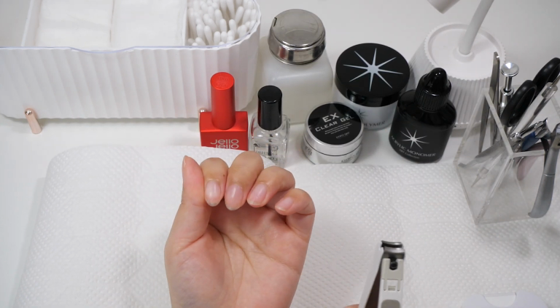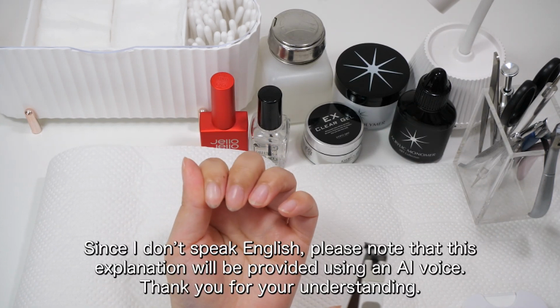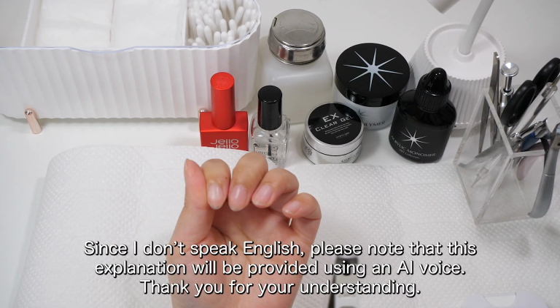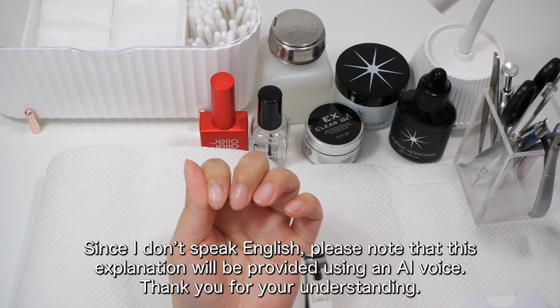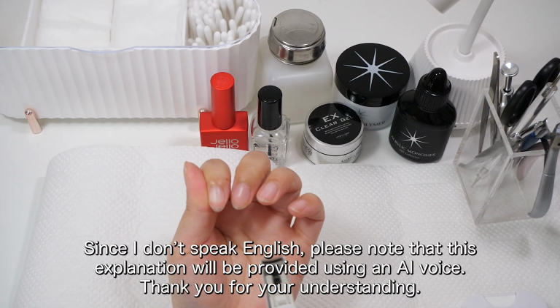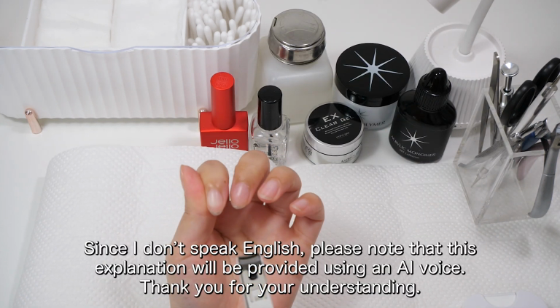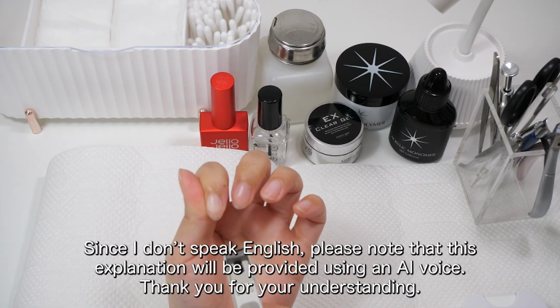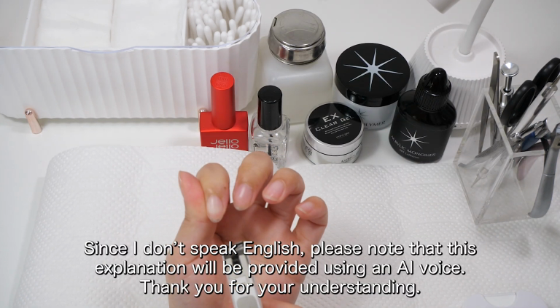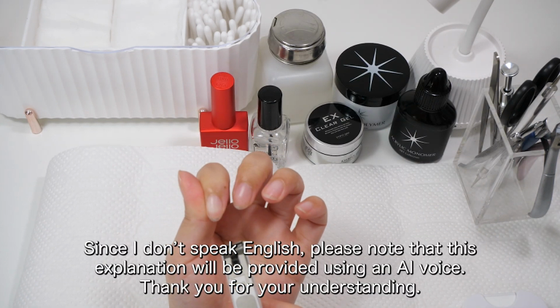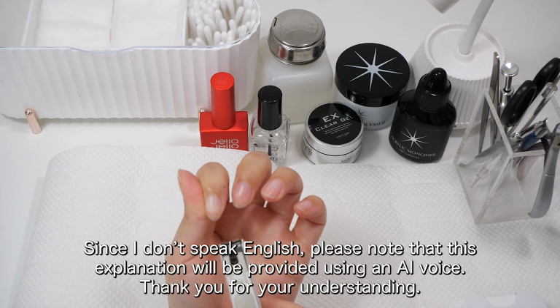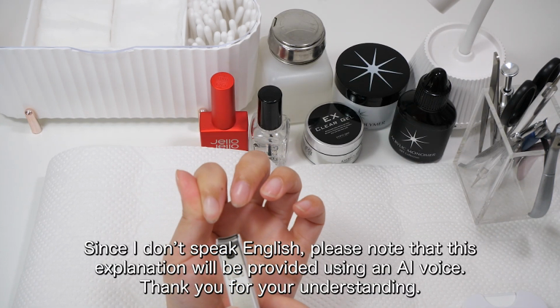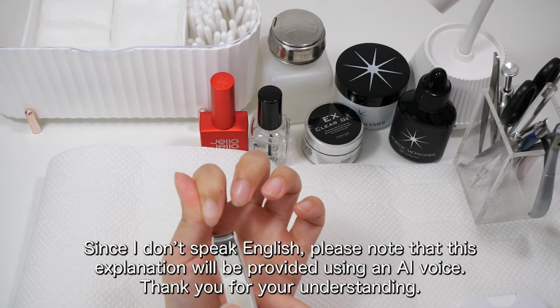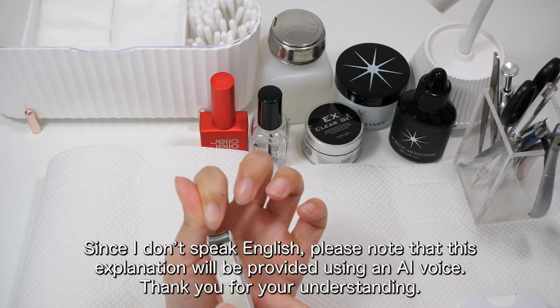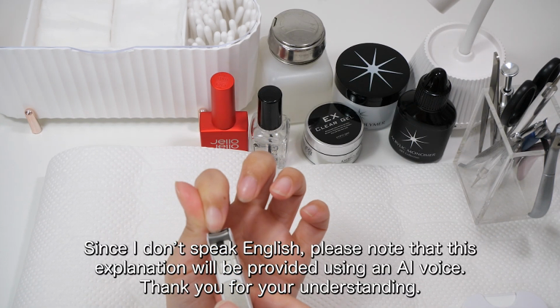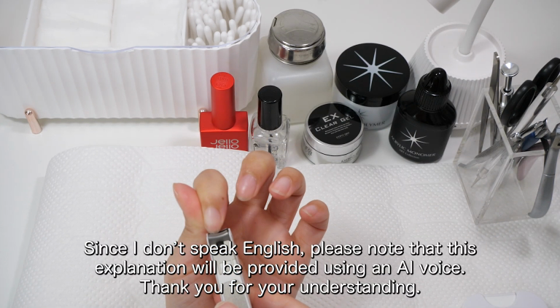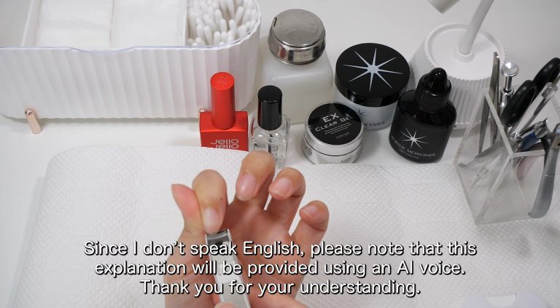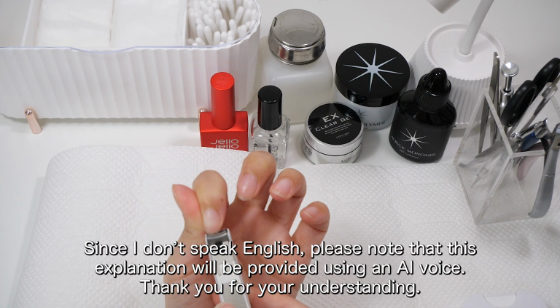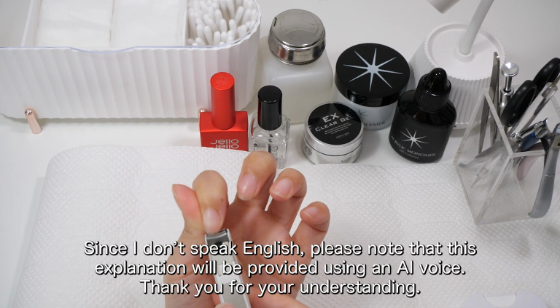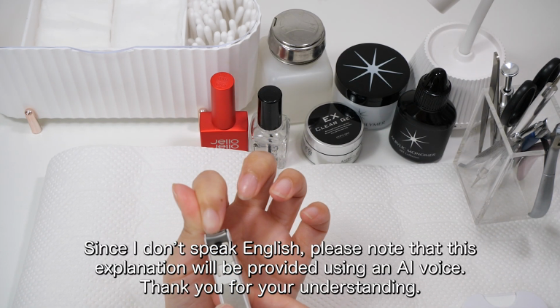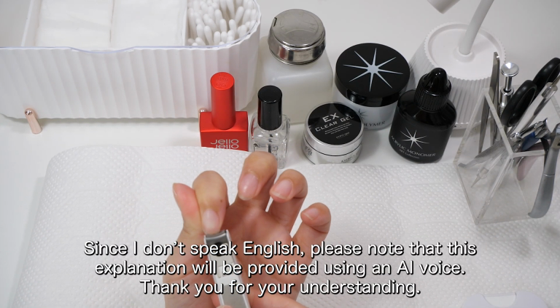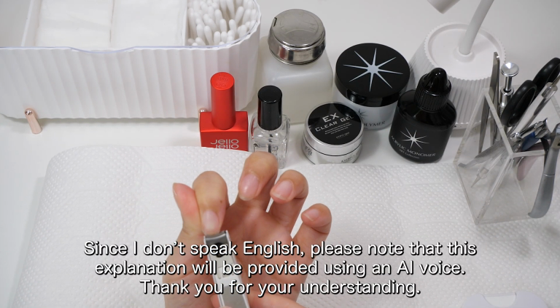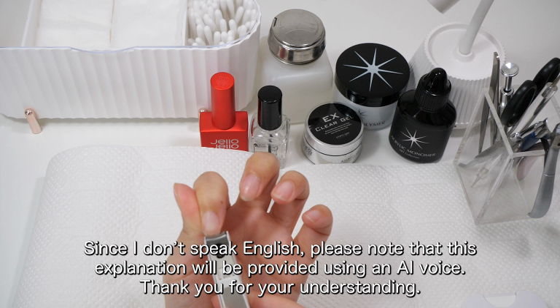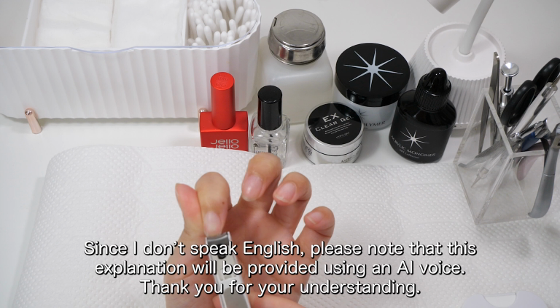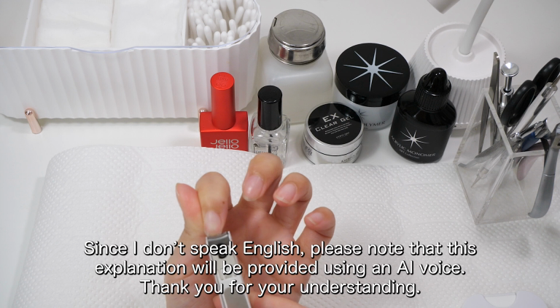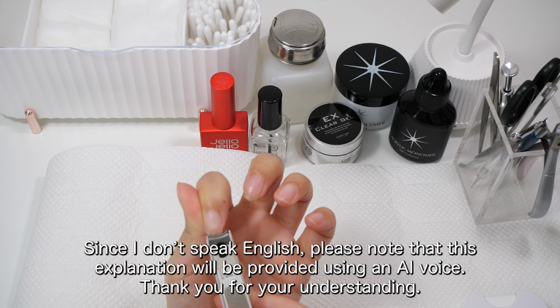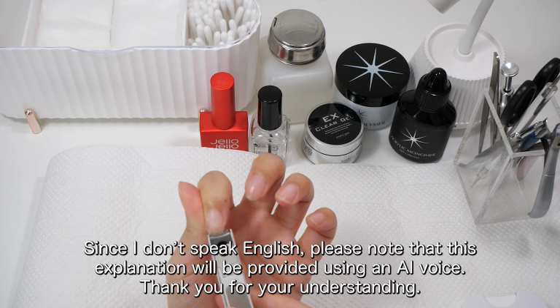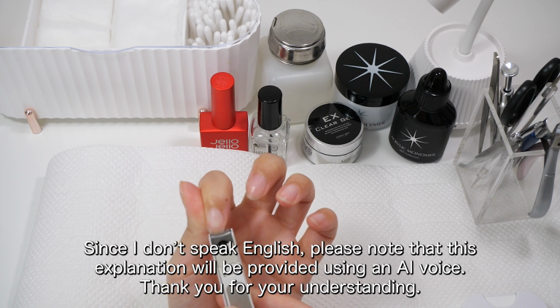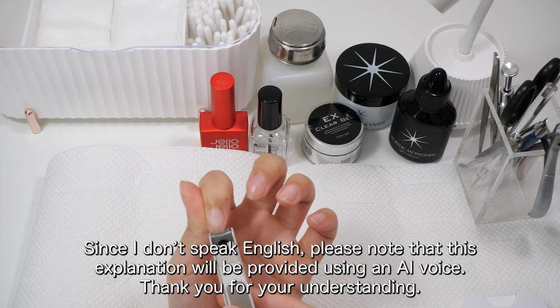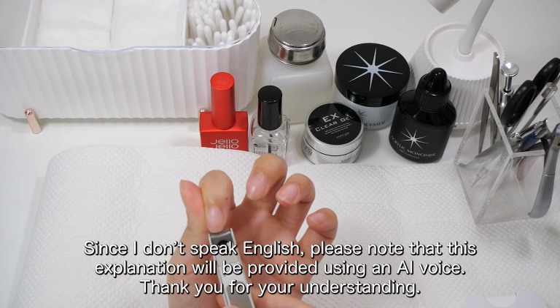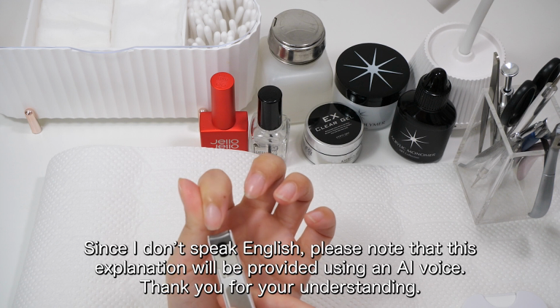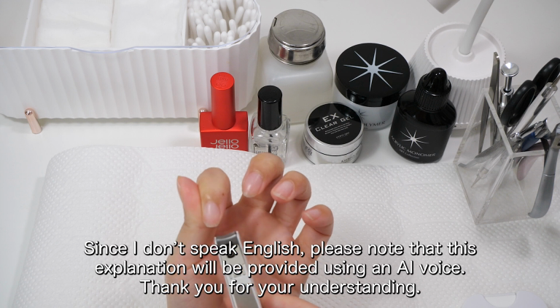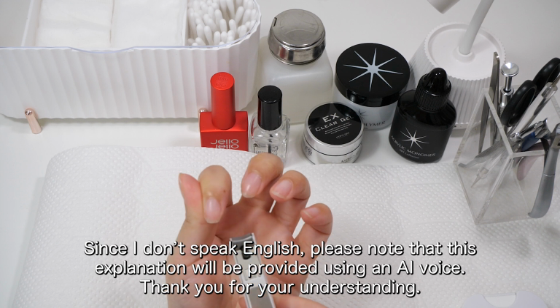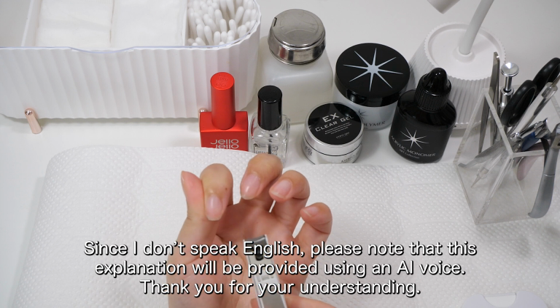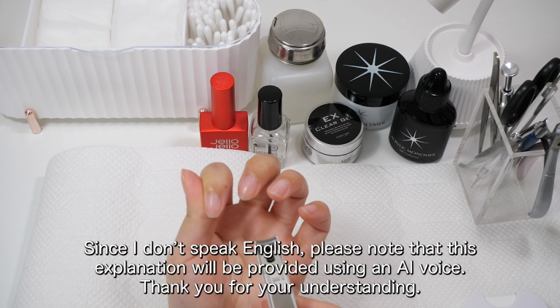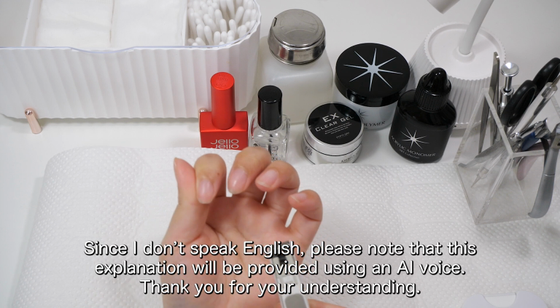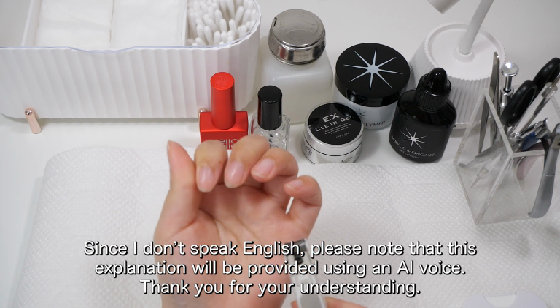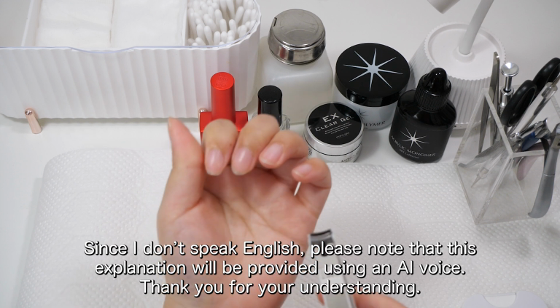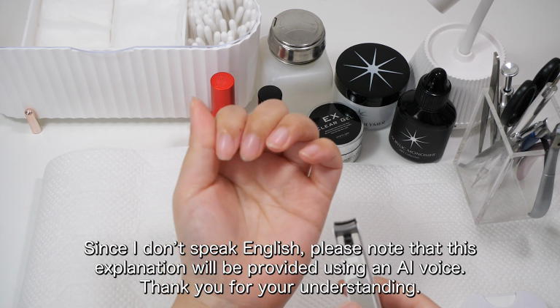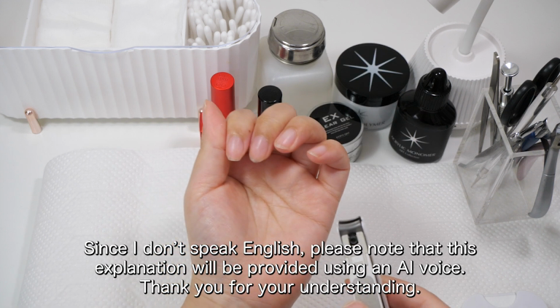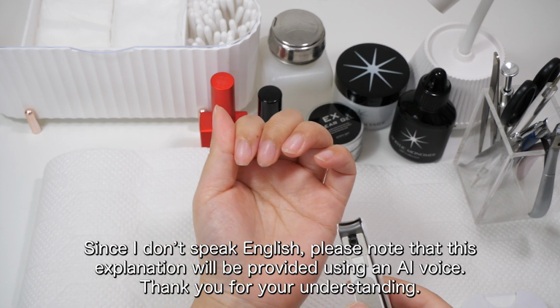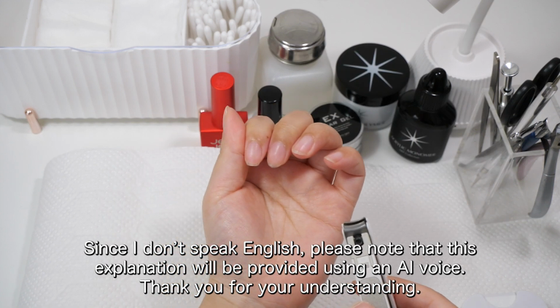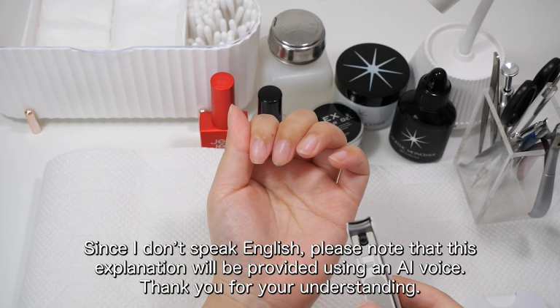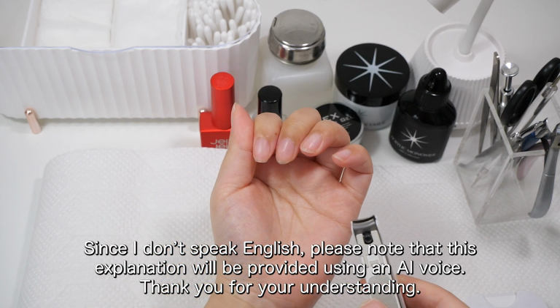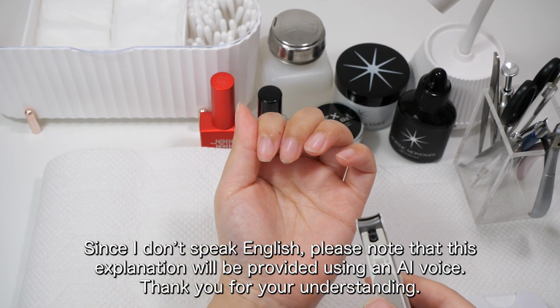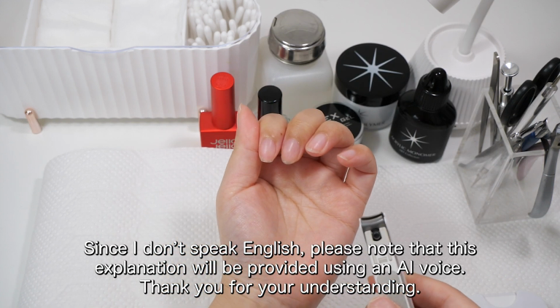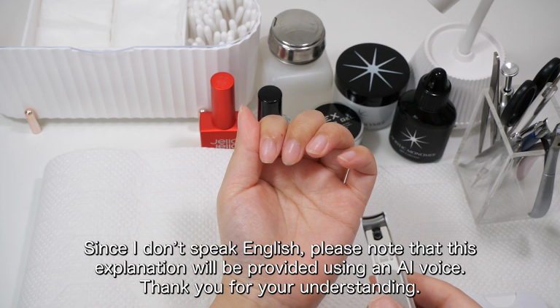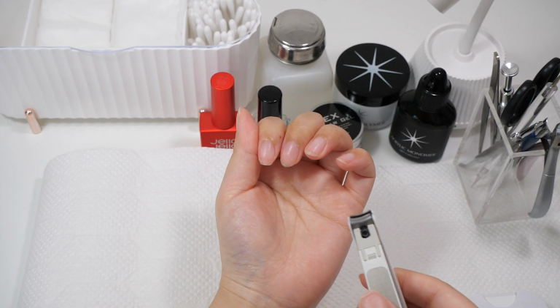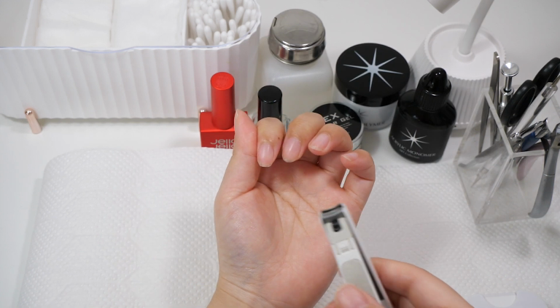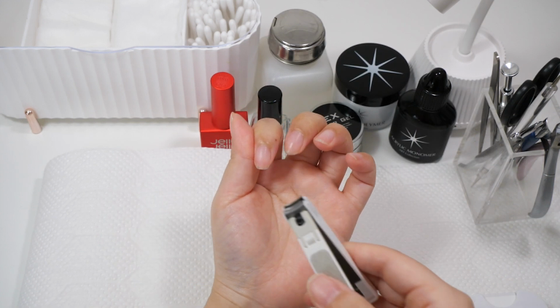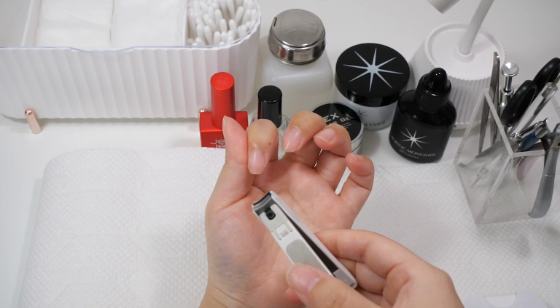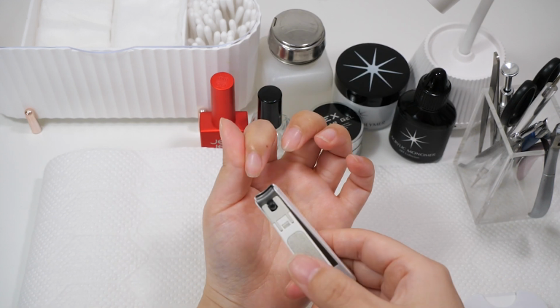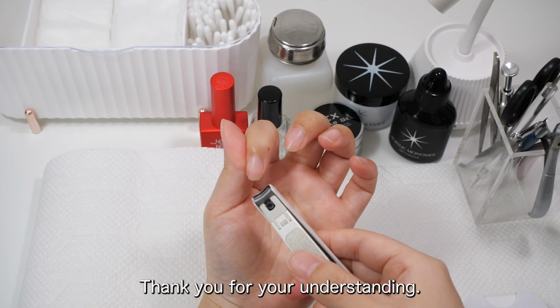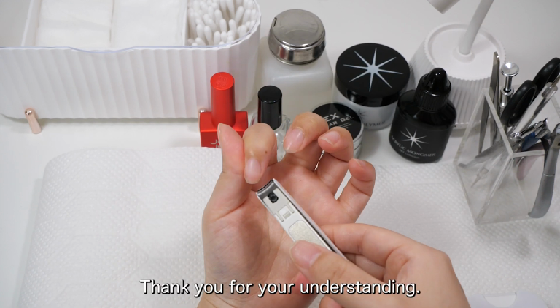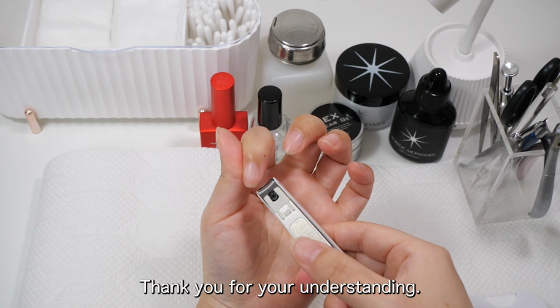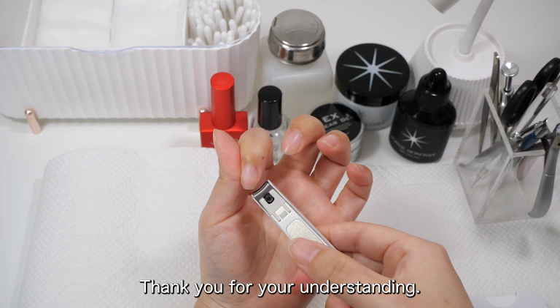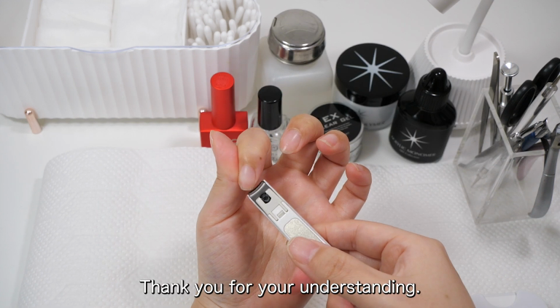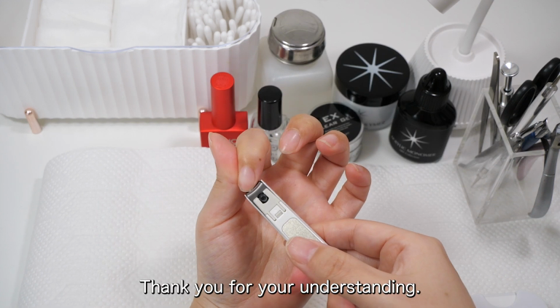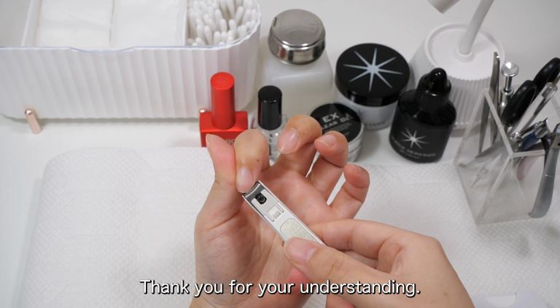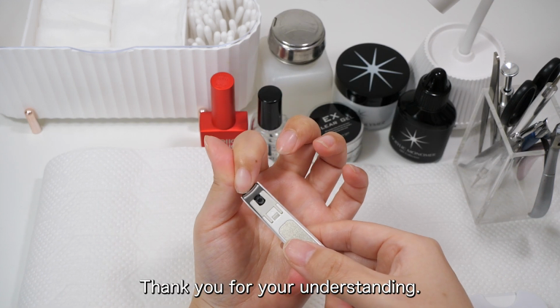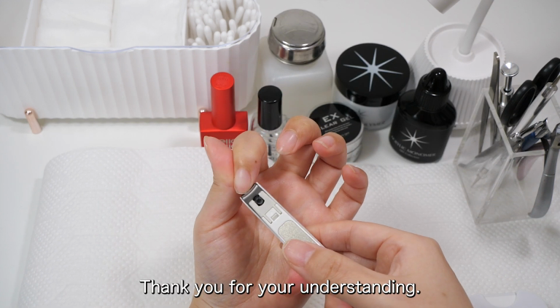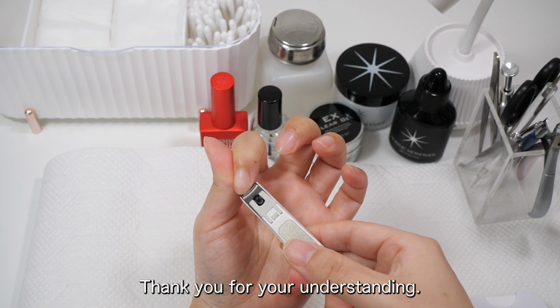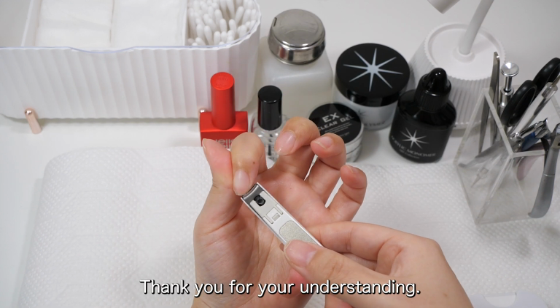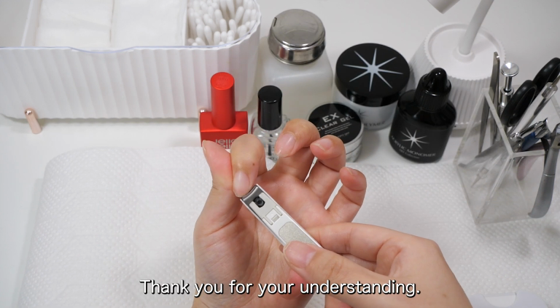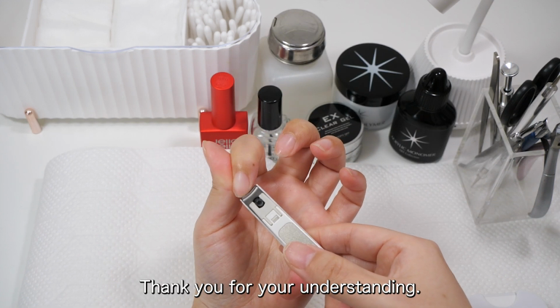Since I don't speak English, please note that this explanation will be provided using an AI voice. Thank you for your understanding.